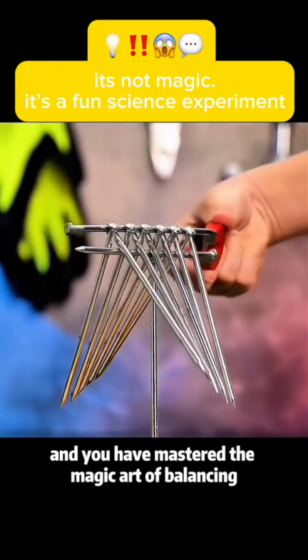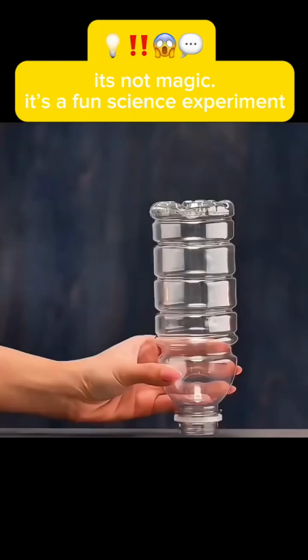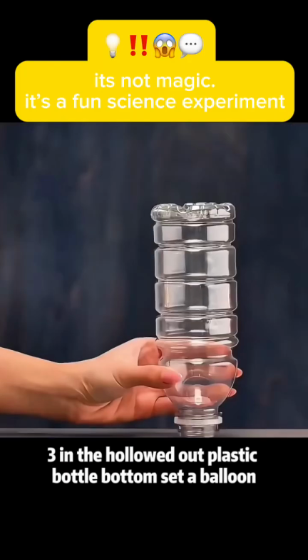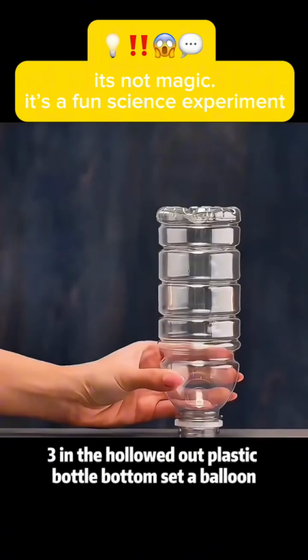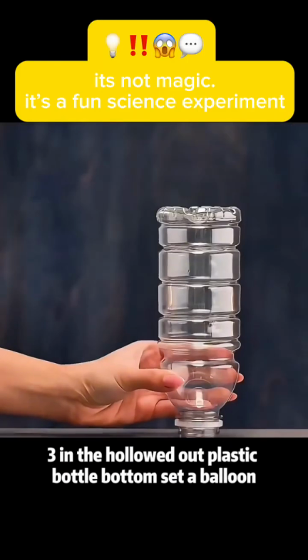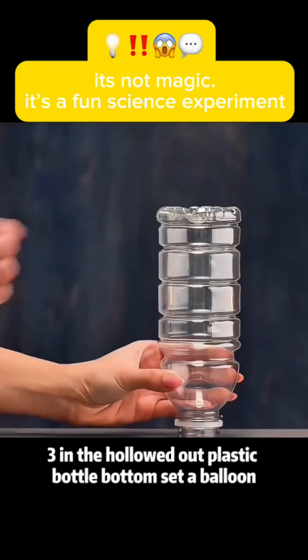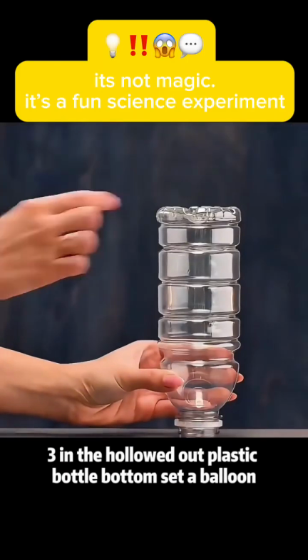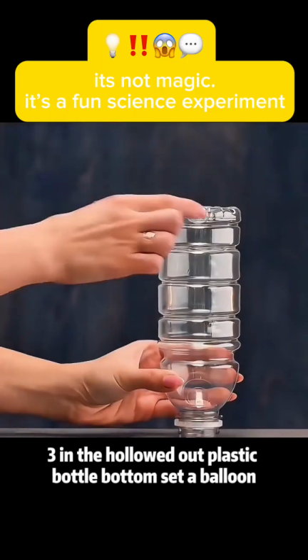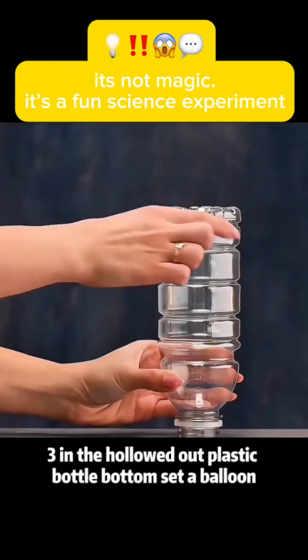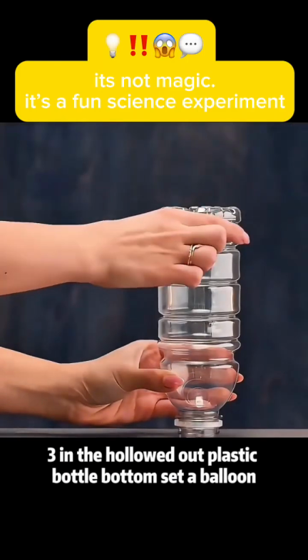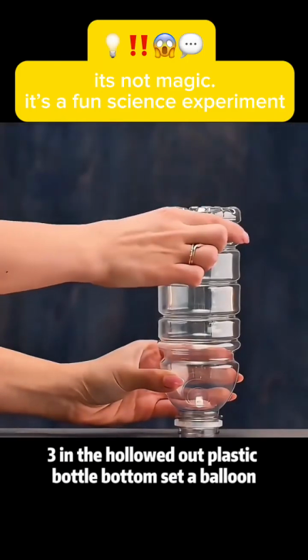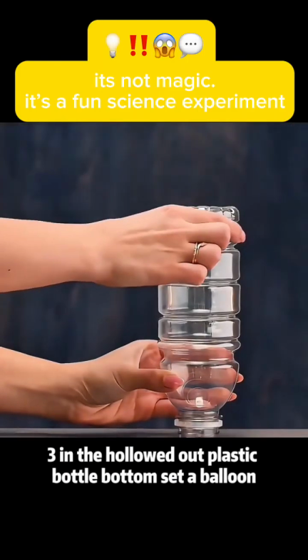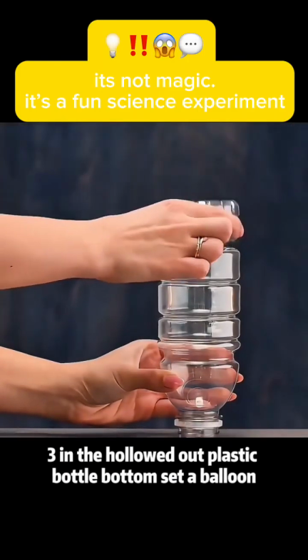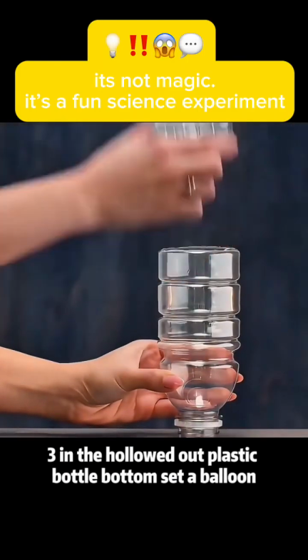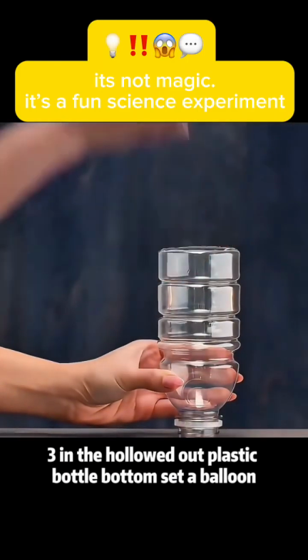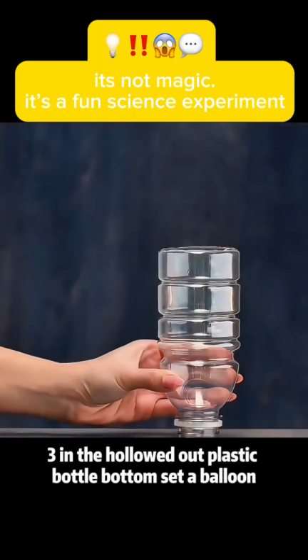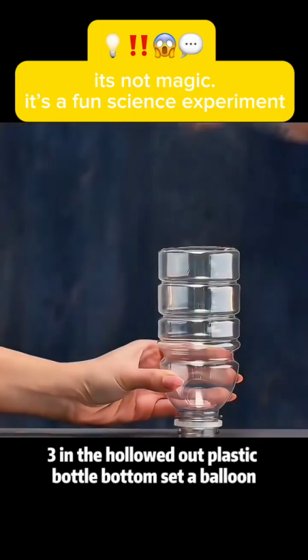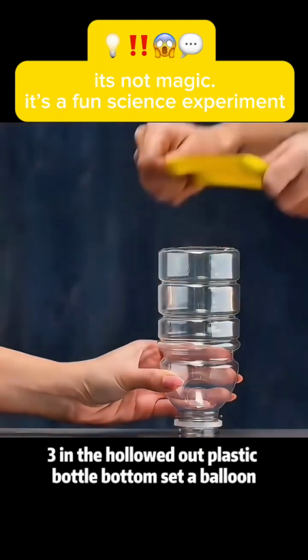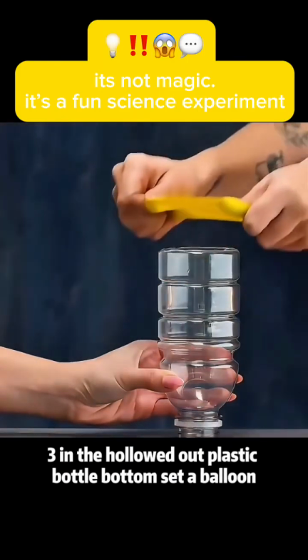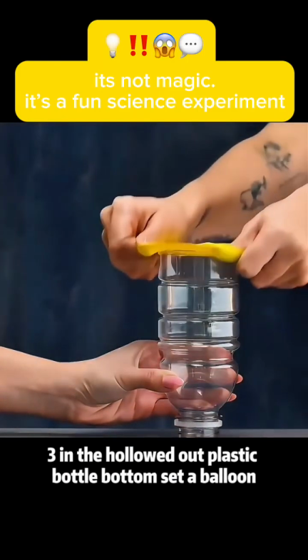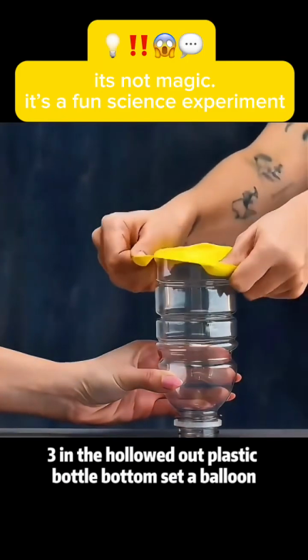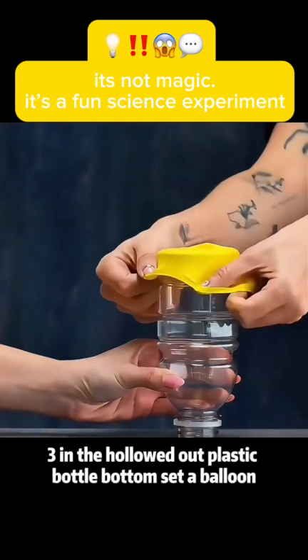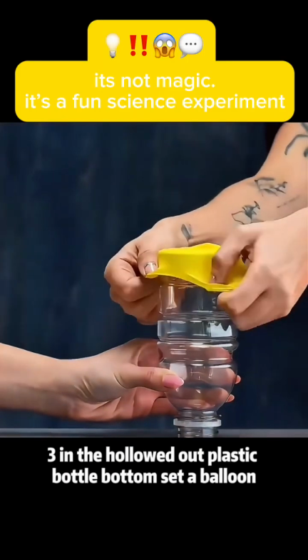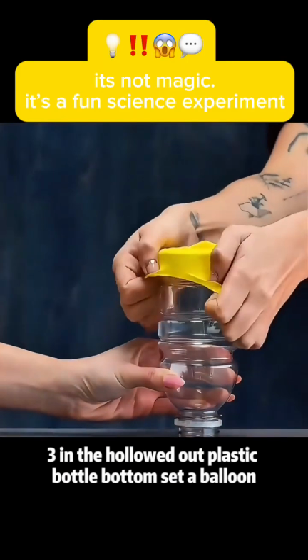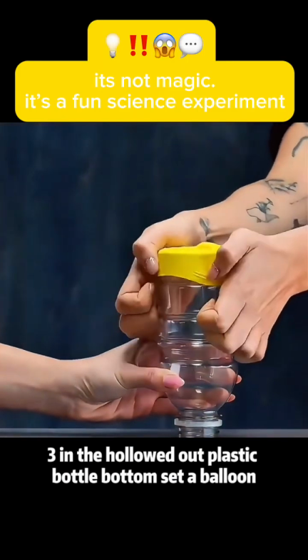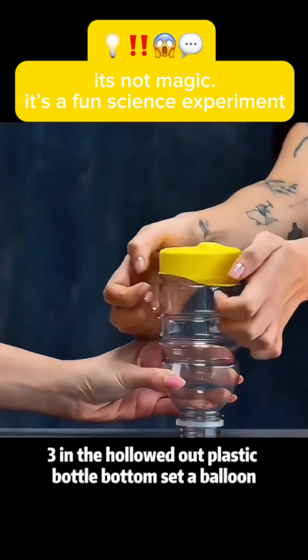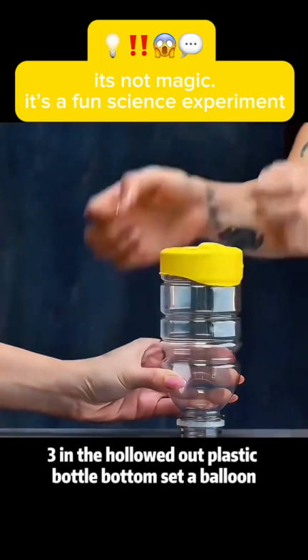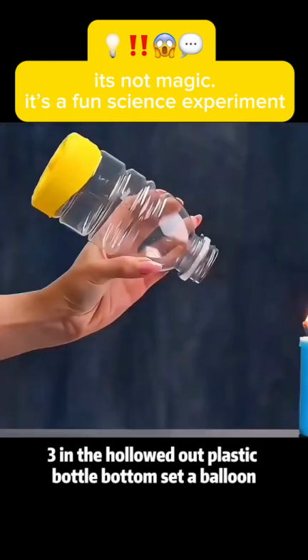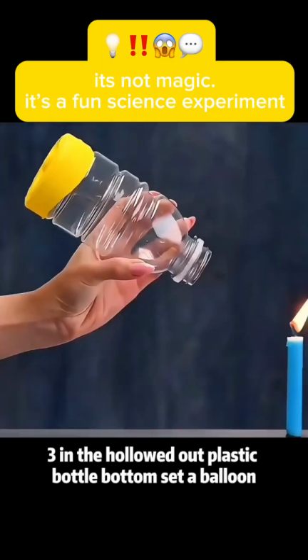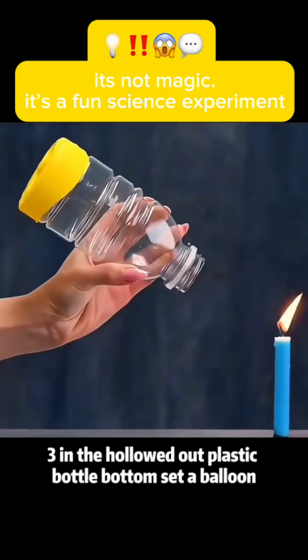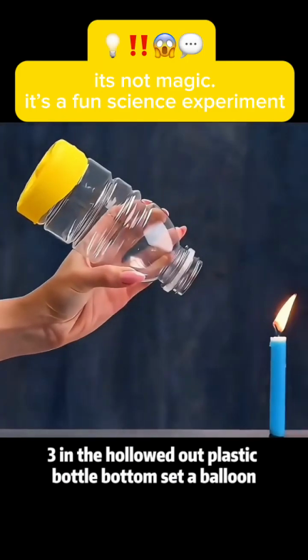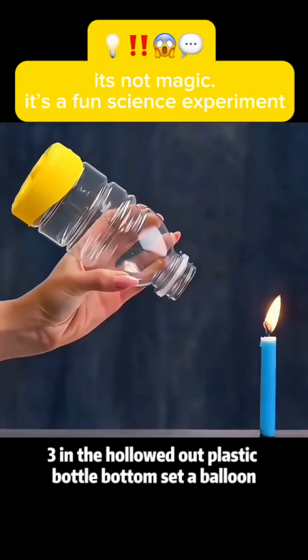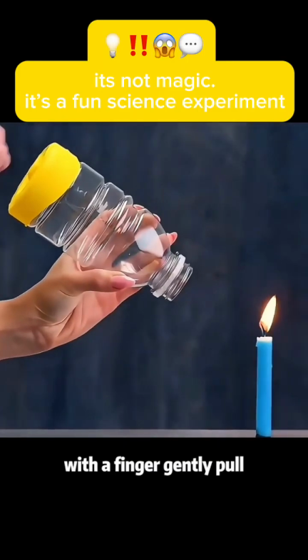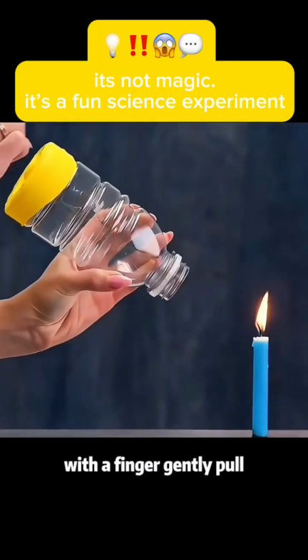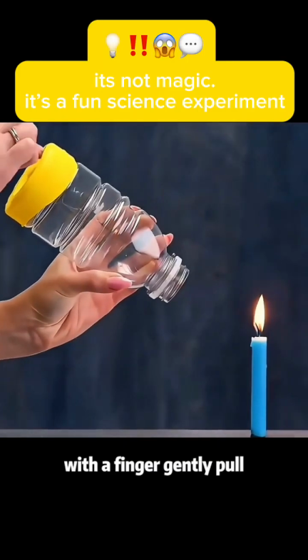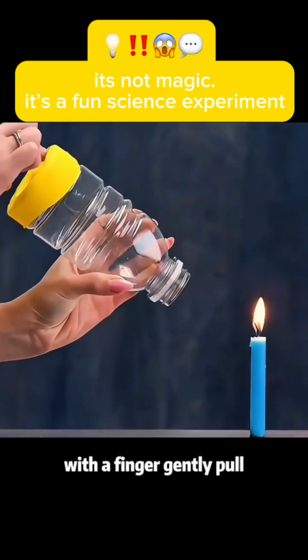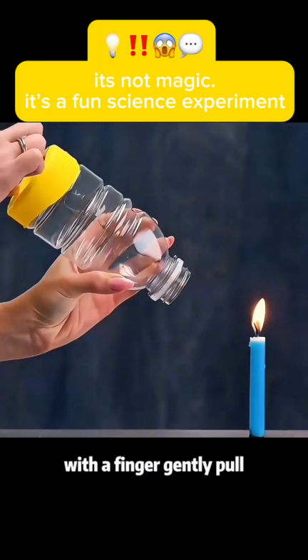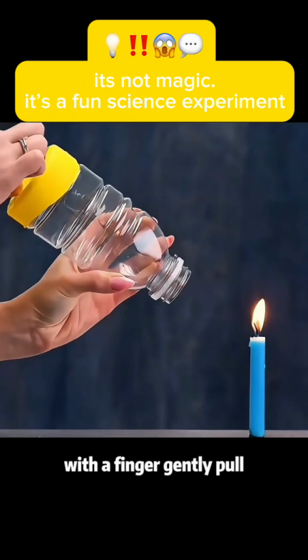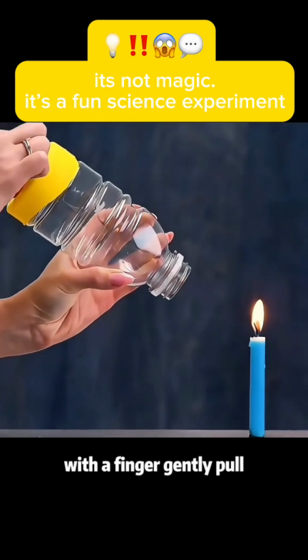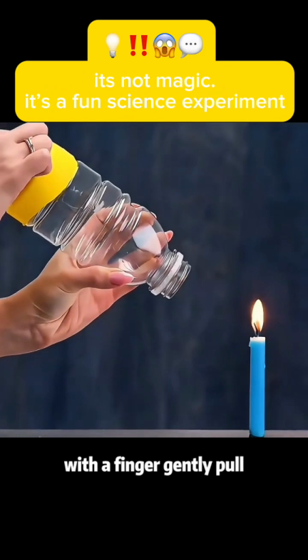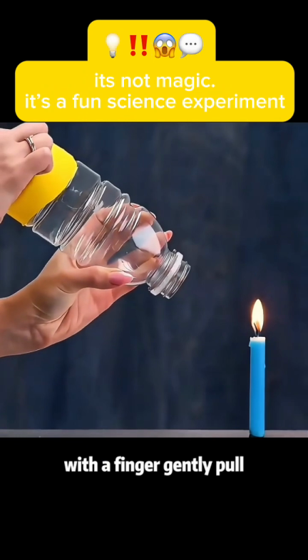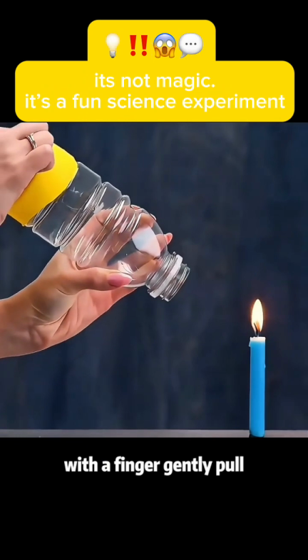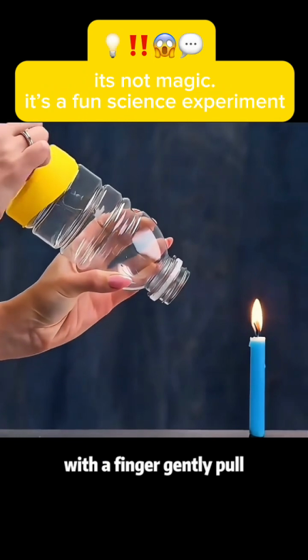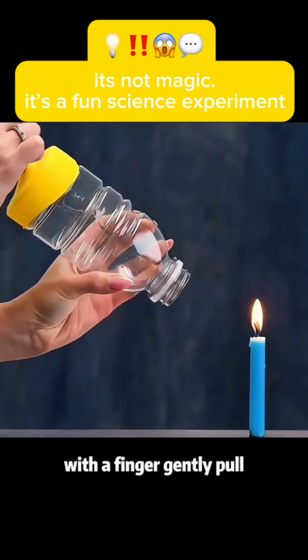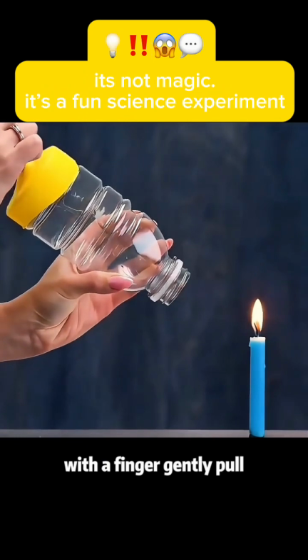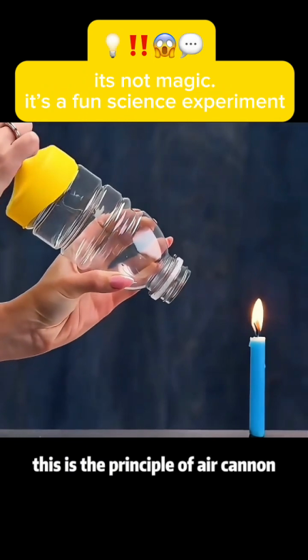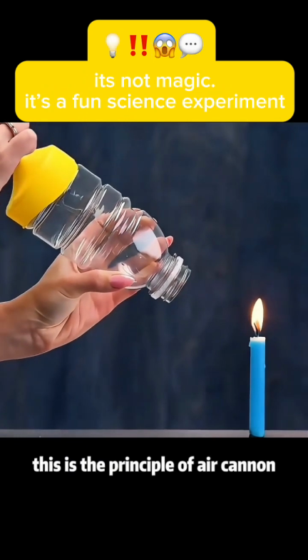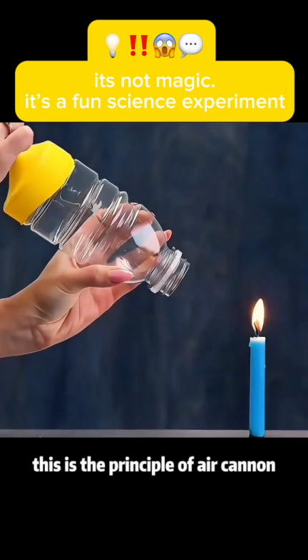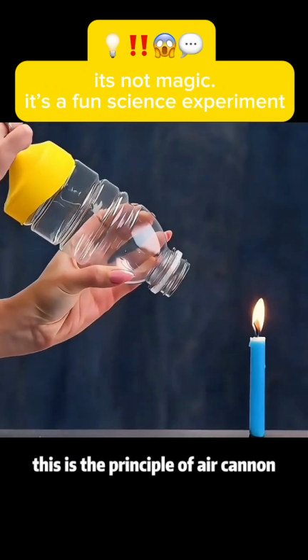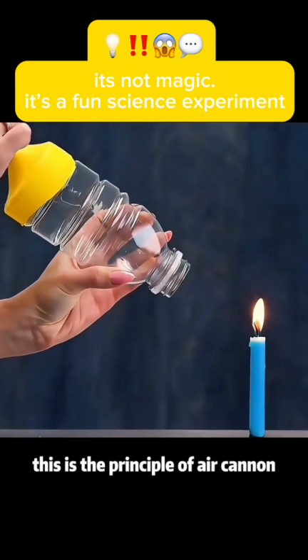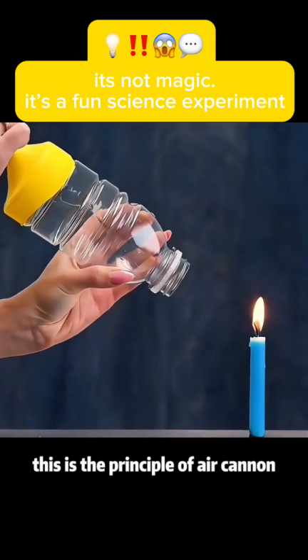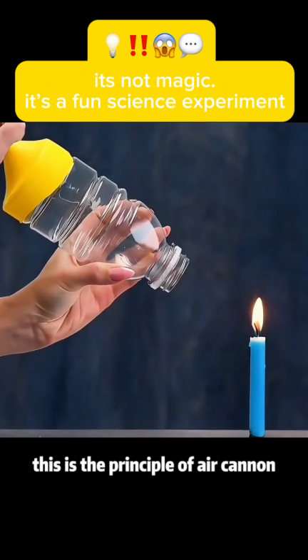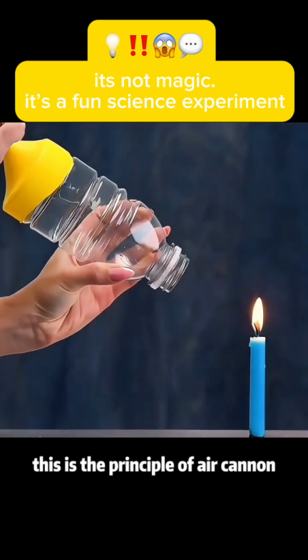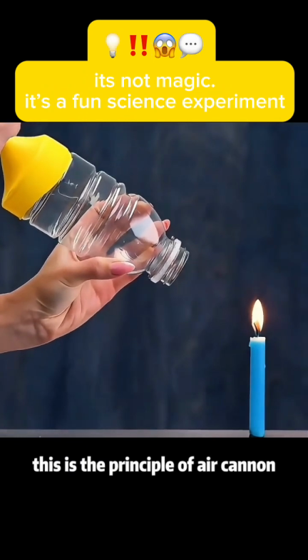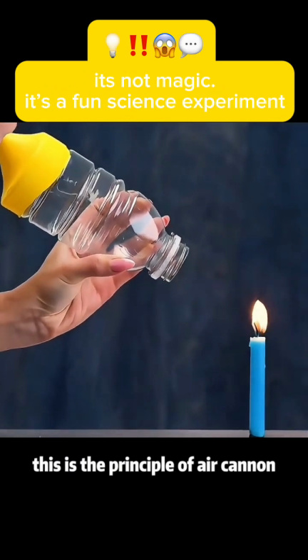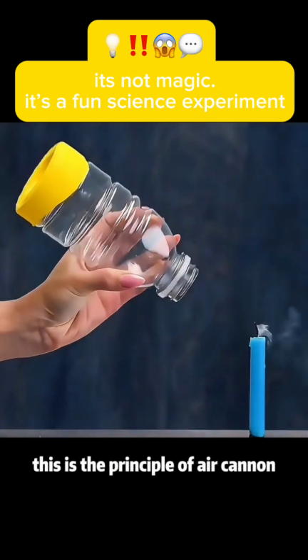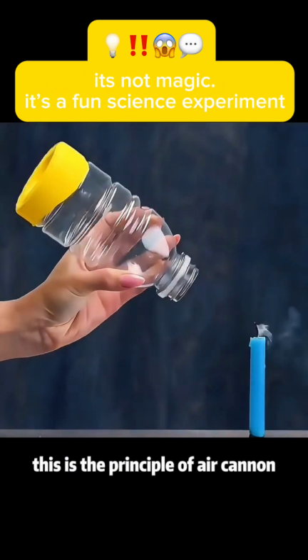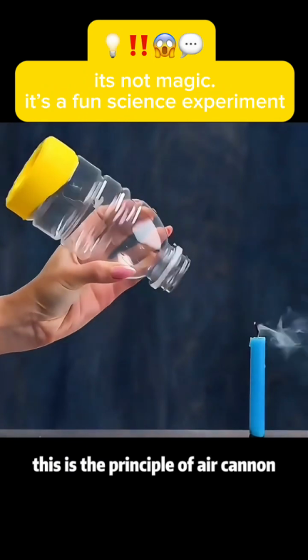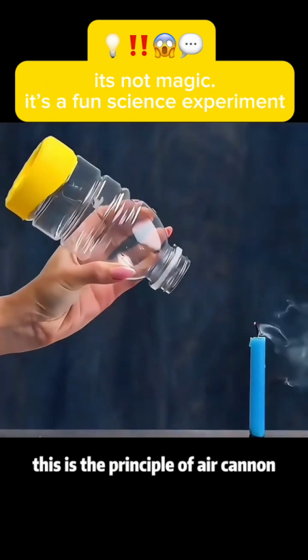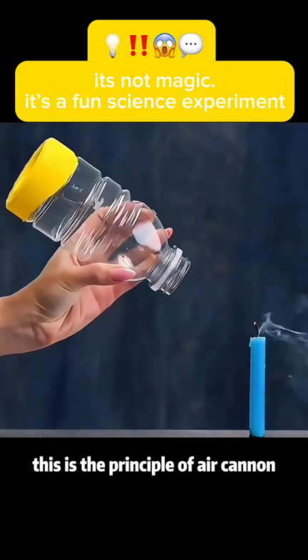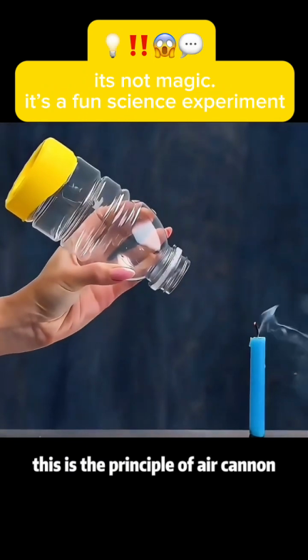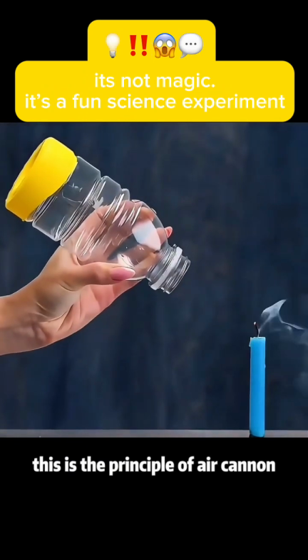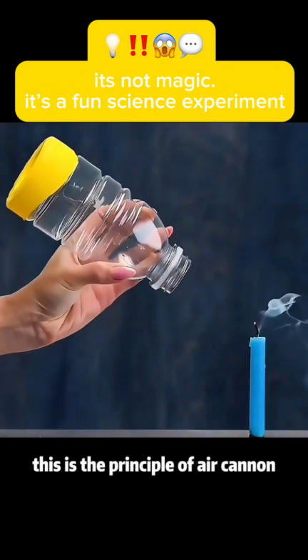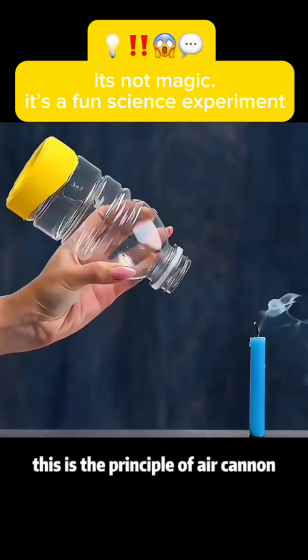Experiment 3: In a hollowed-out plastic bottle bottom, set a balloon. With a finger, gently pull — this is the principle of an air cannon.